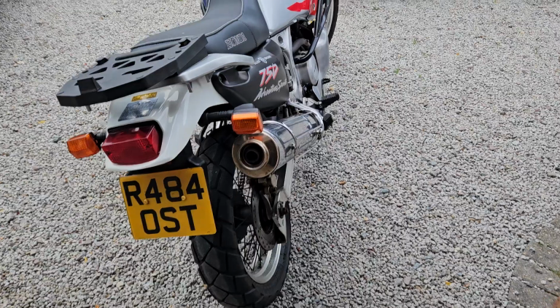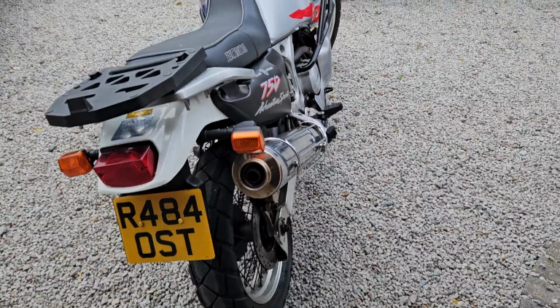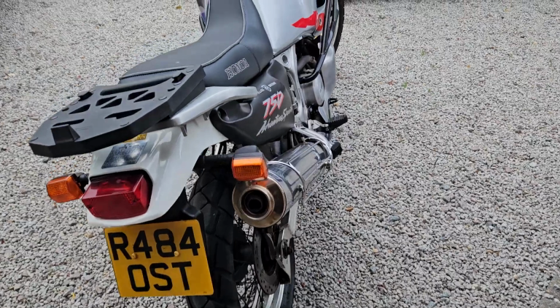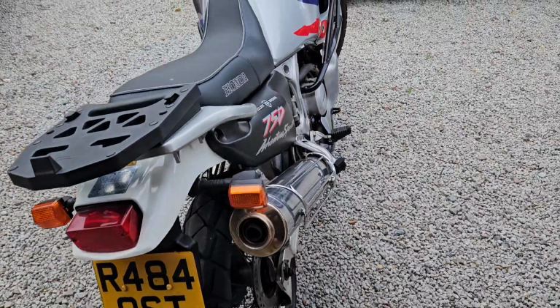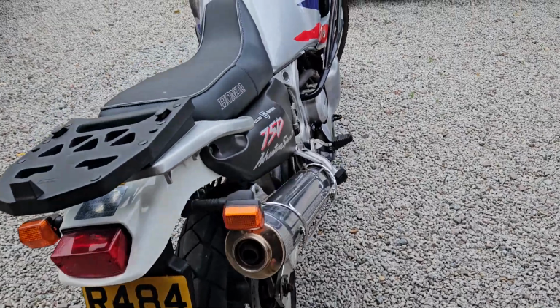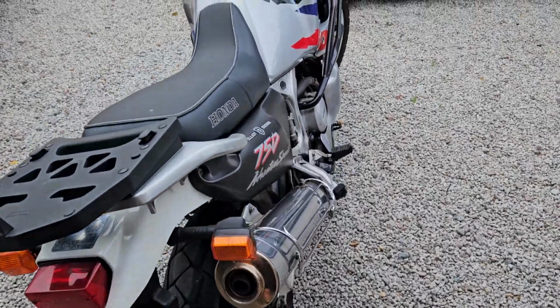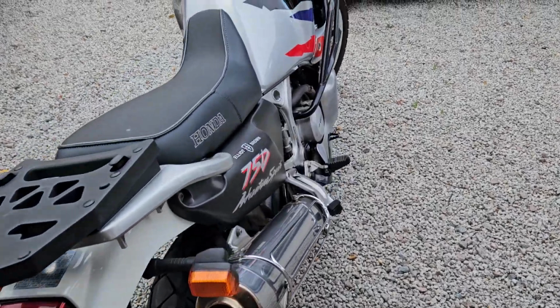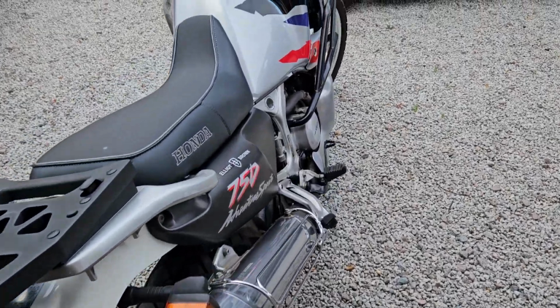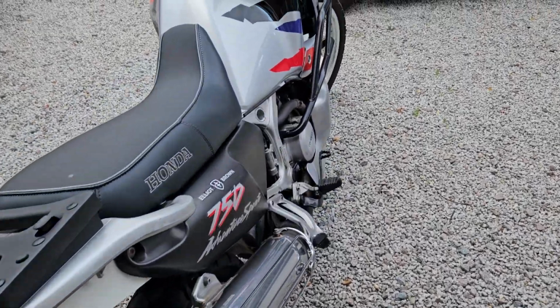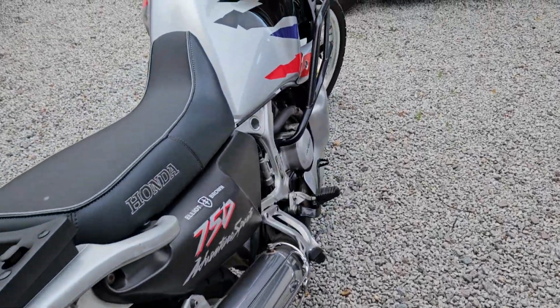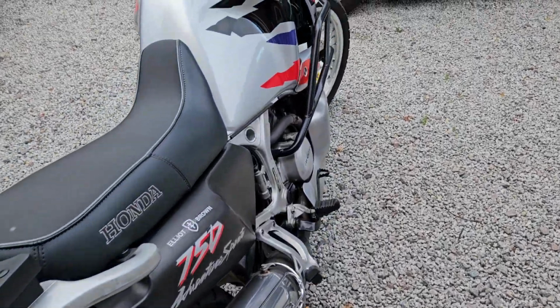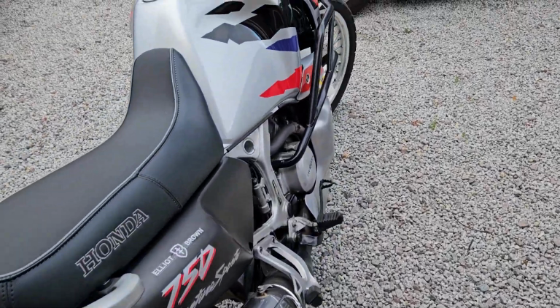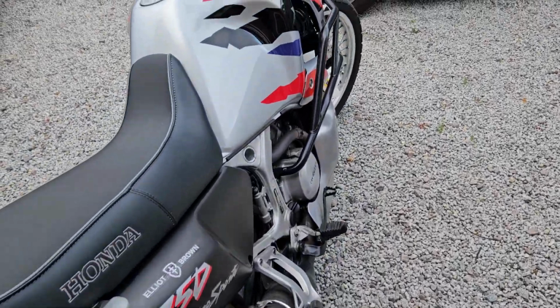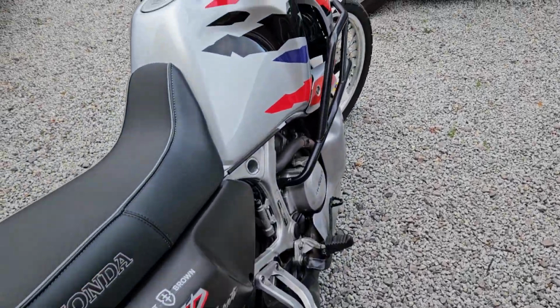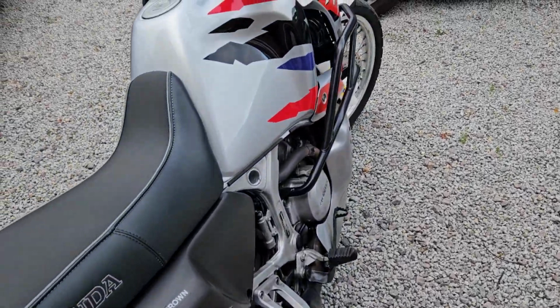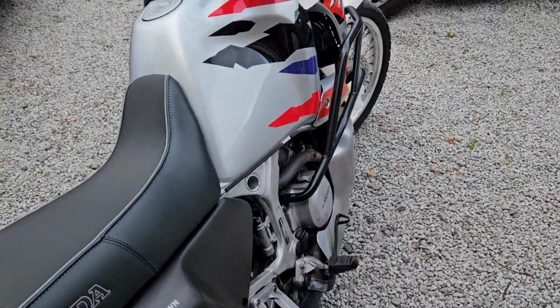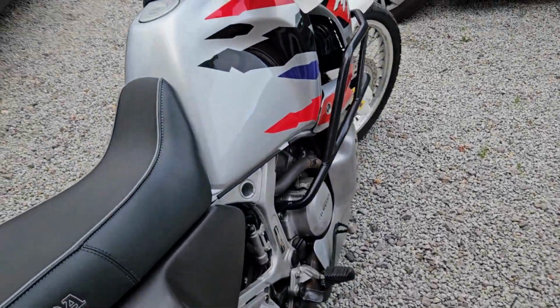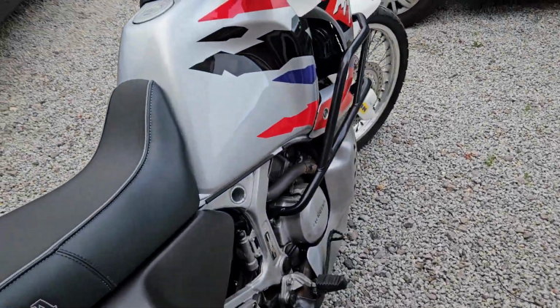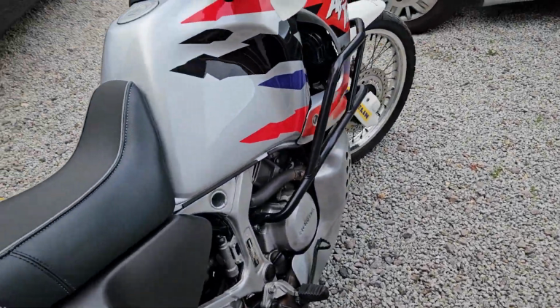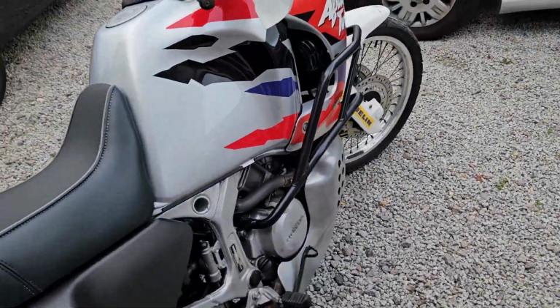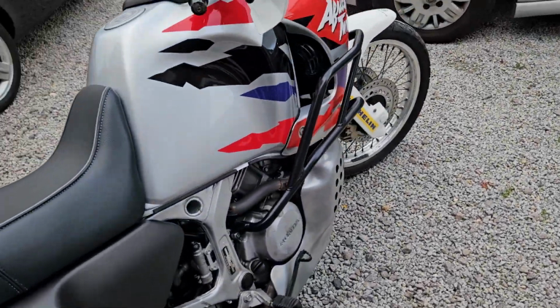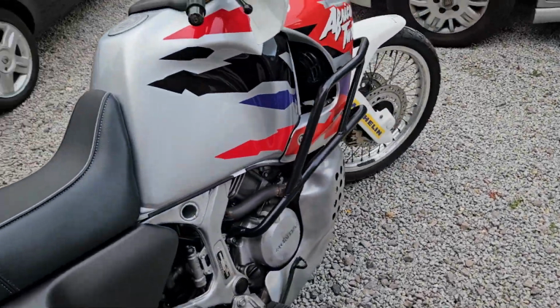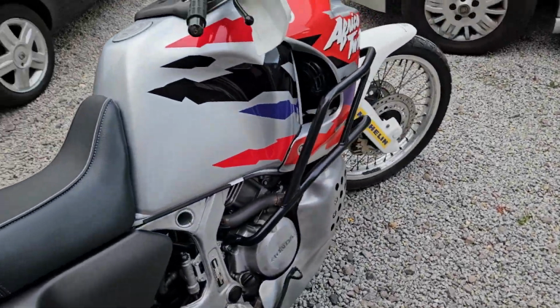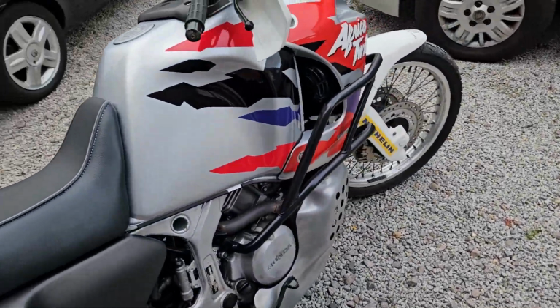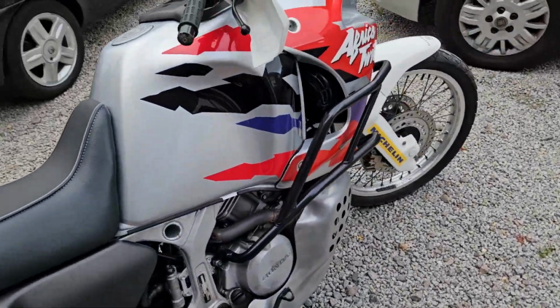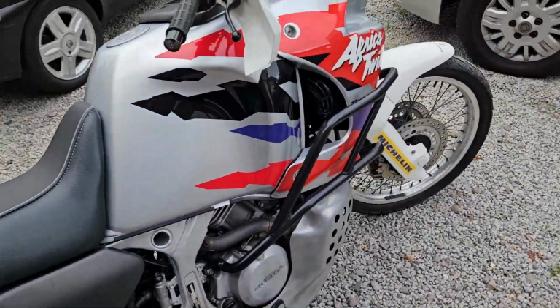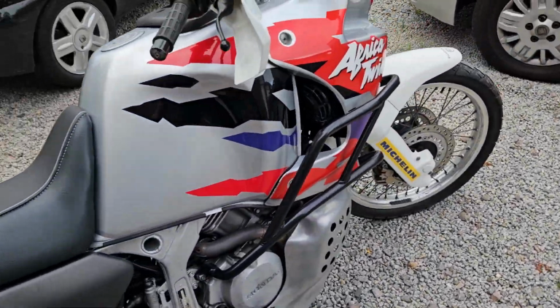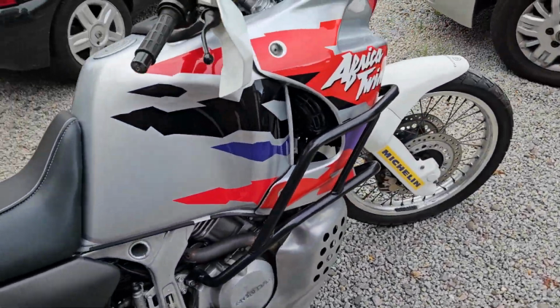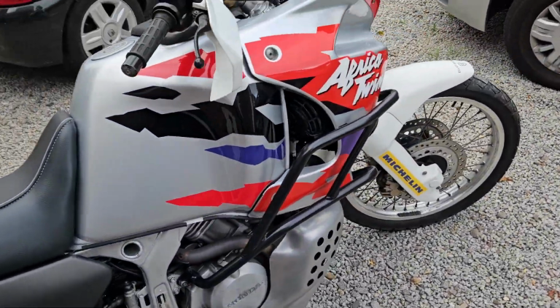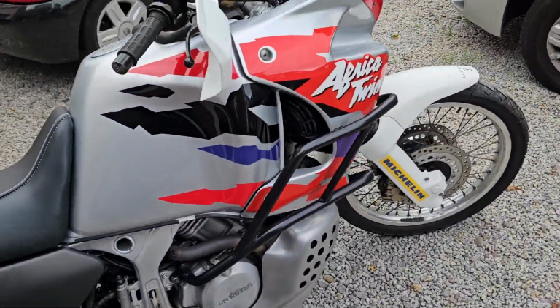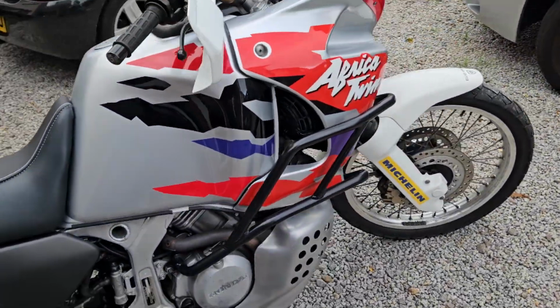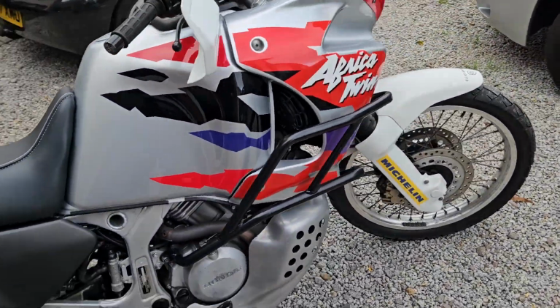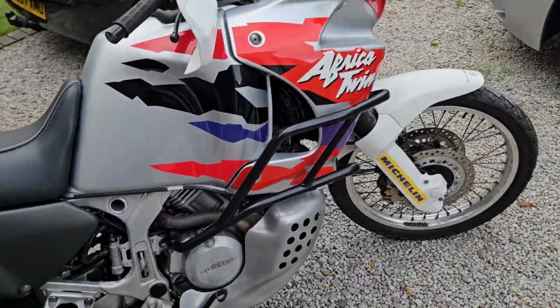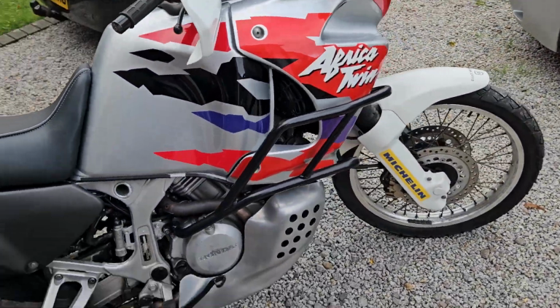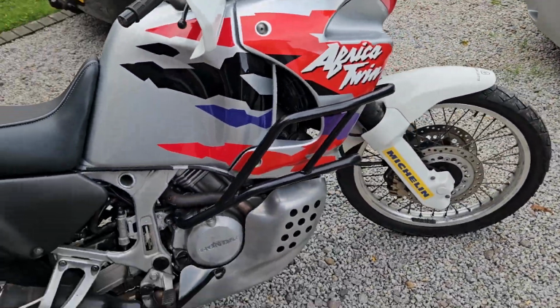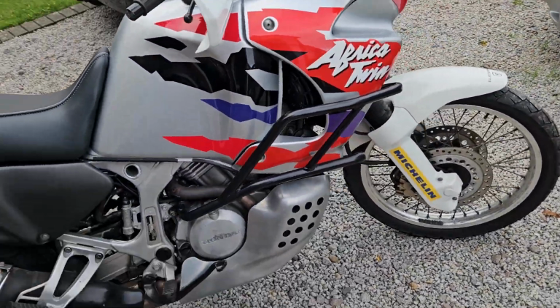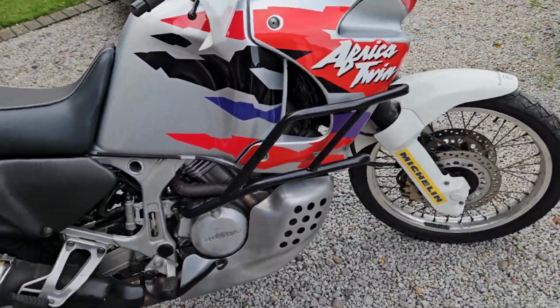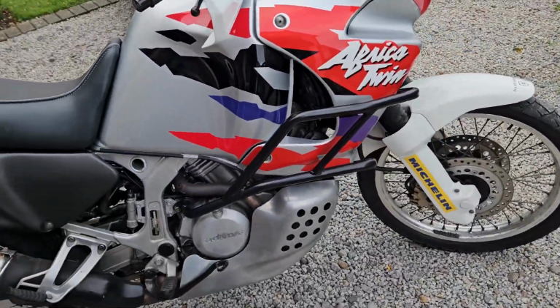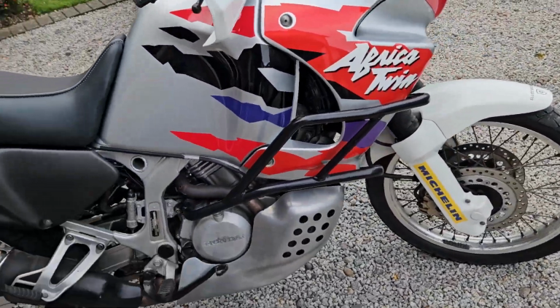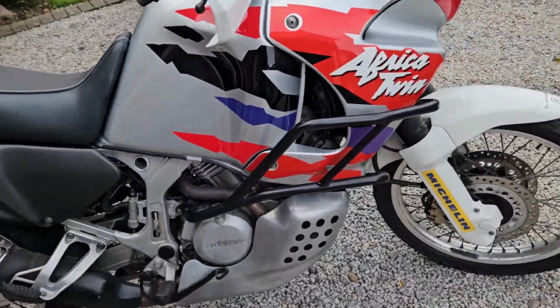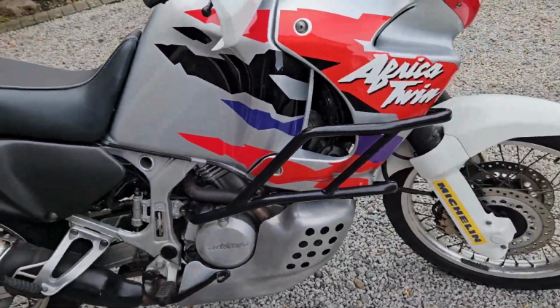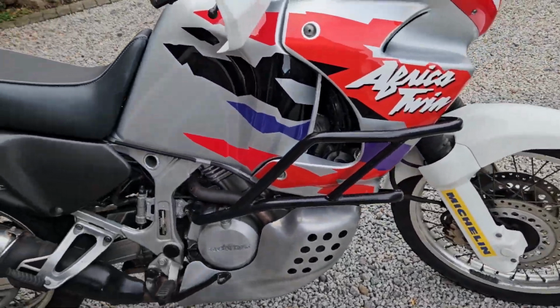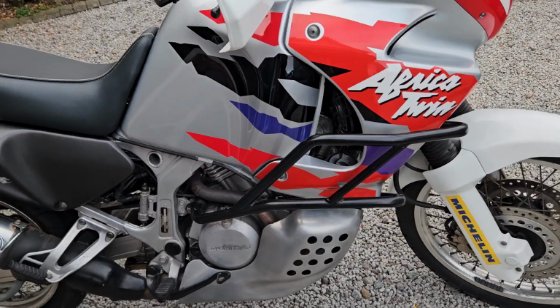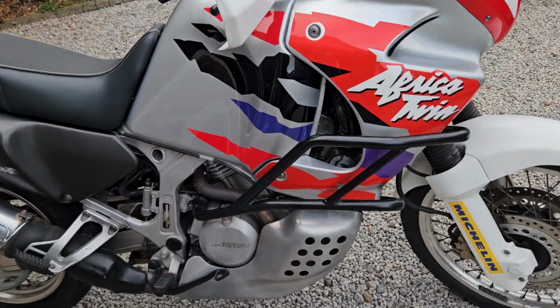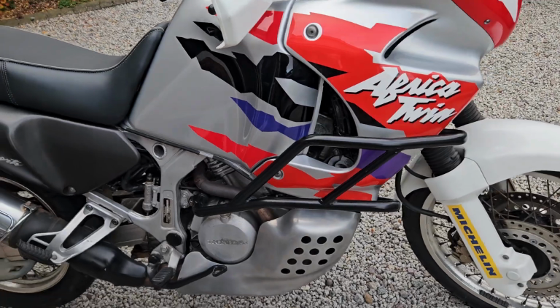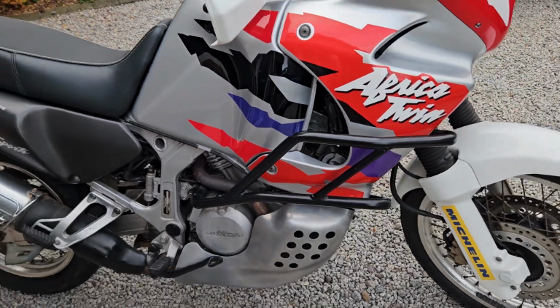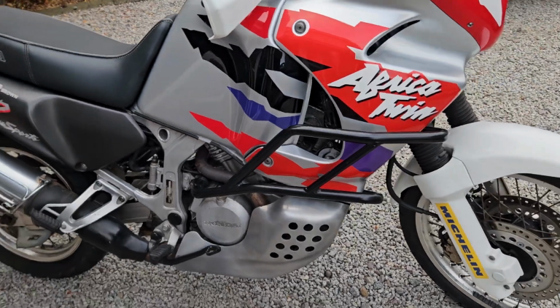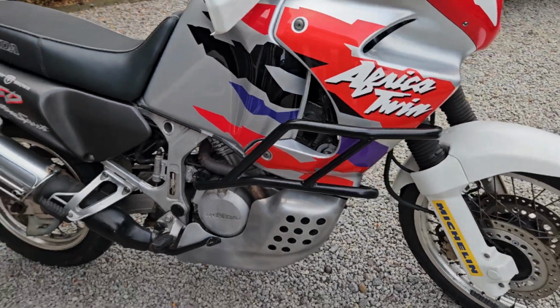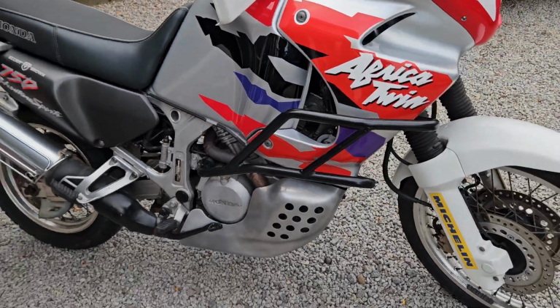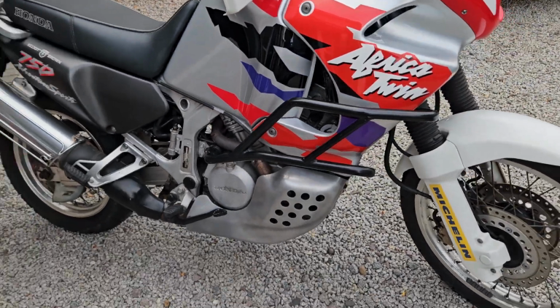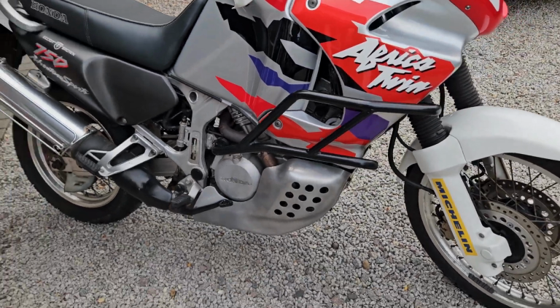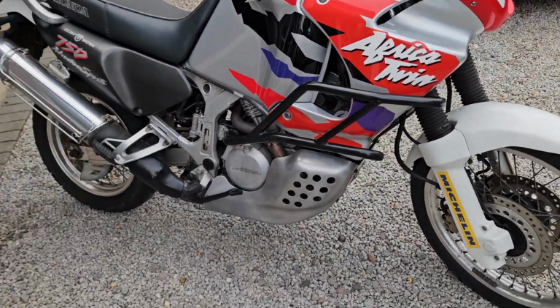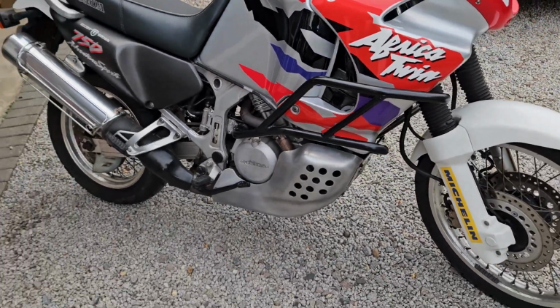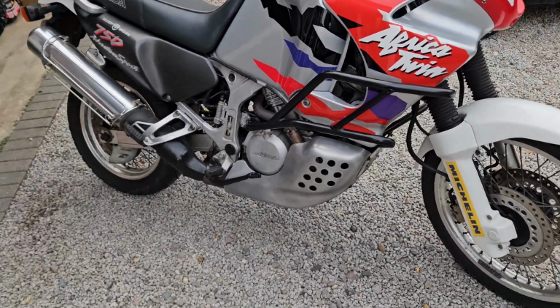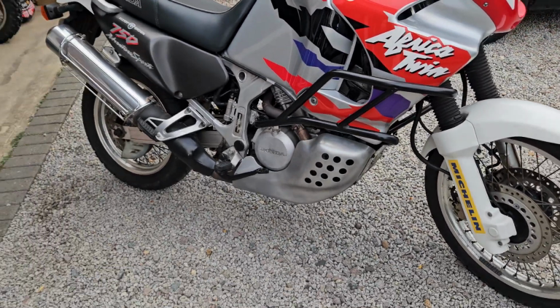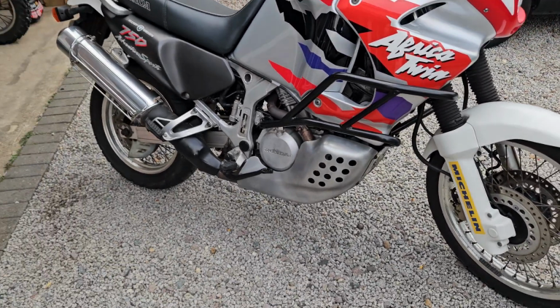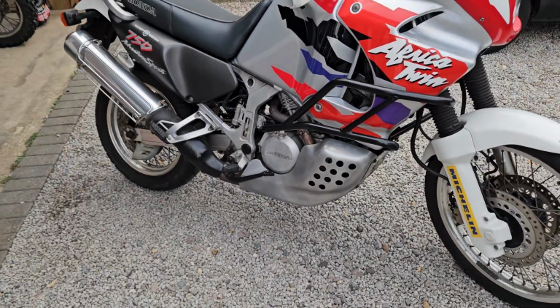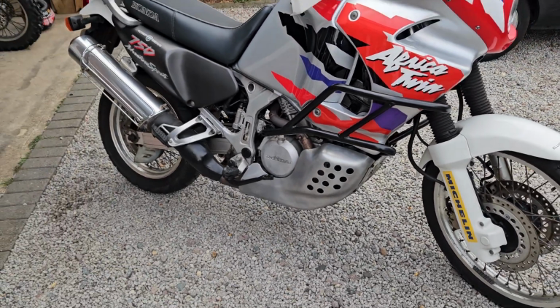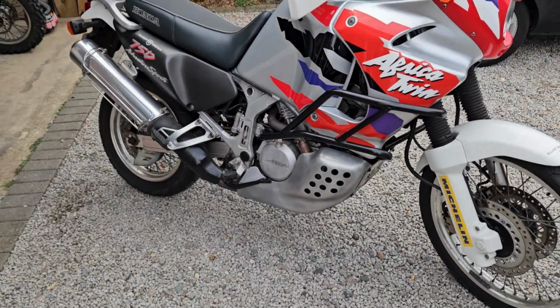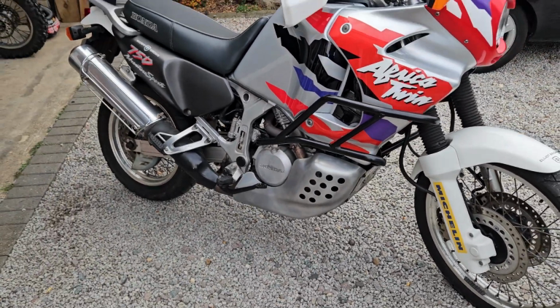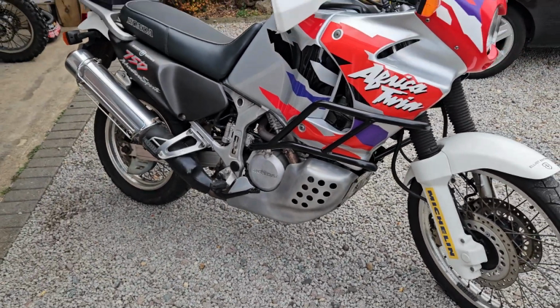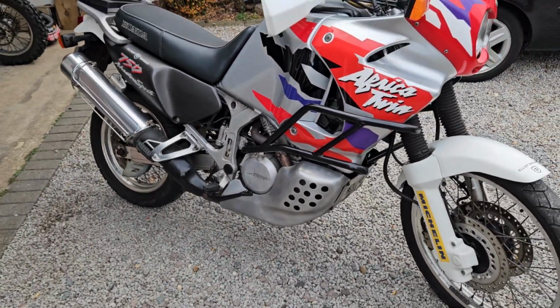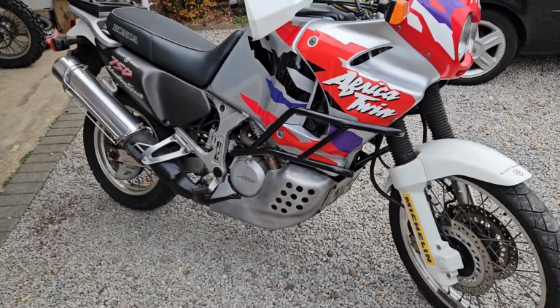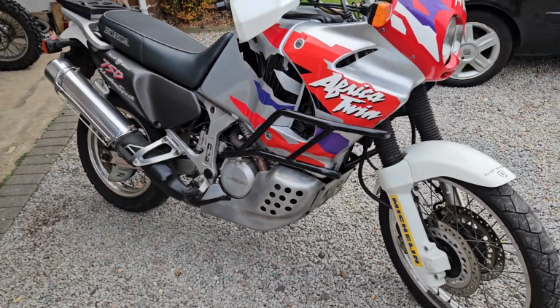Good morning and welcome to another Bello Motorcycles video. Today I'm going to do a short video presentation of this beauty.